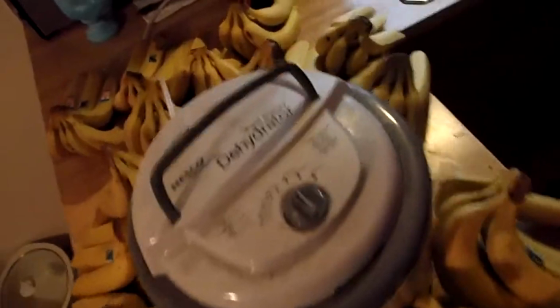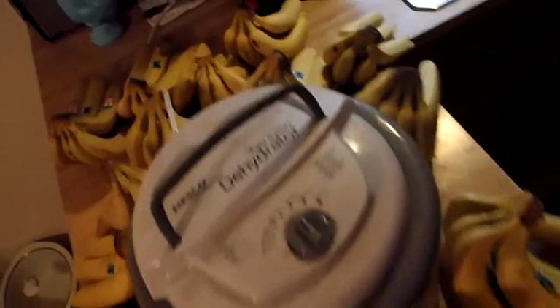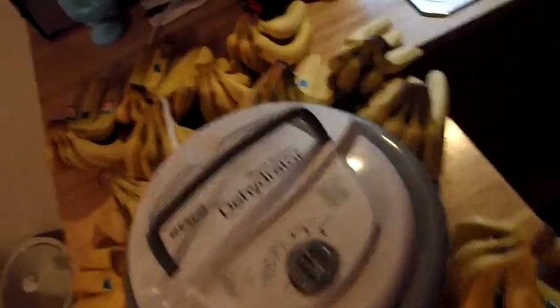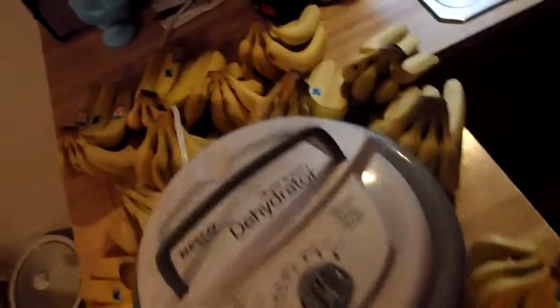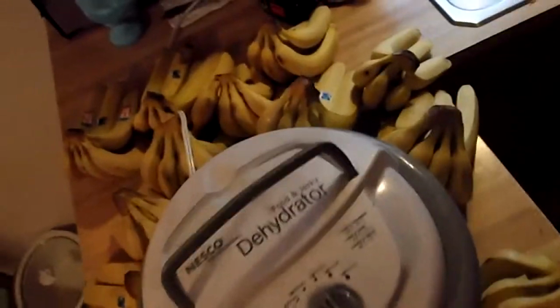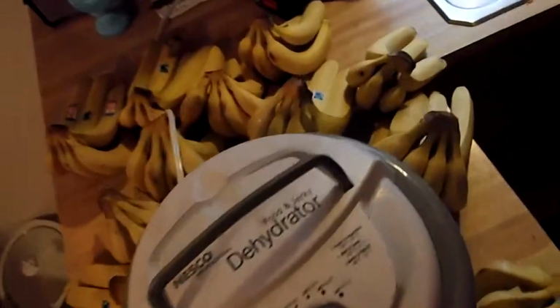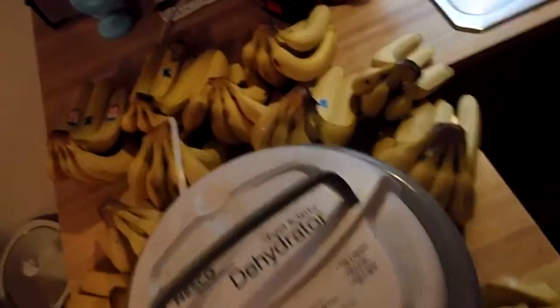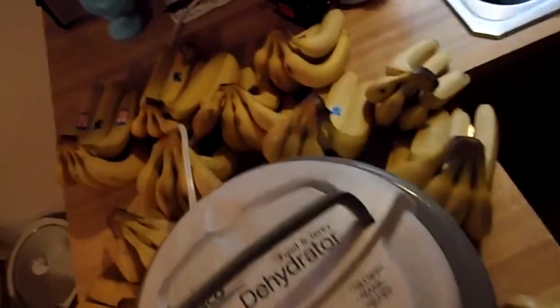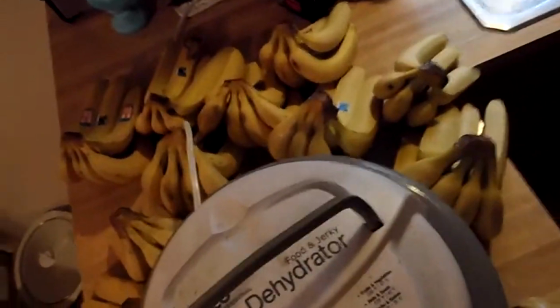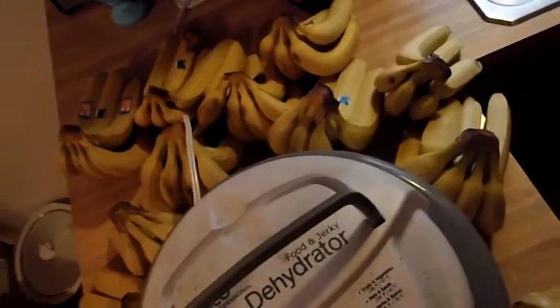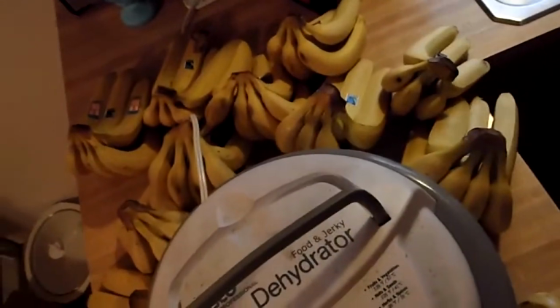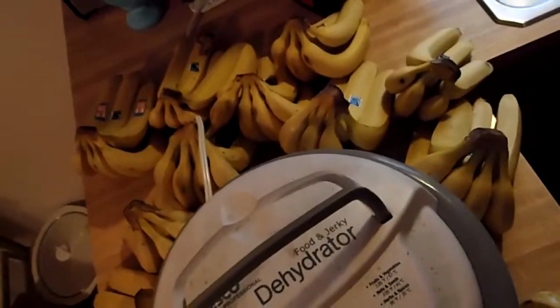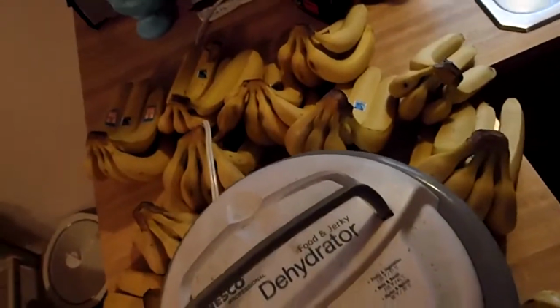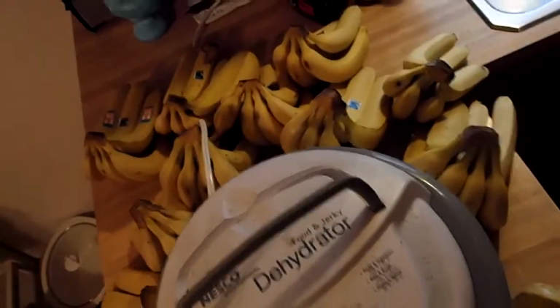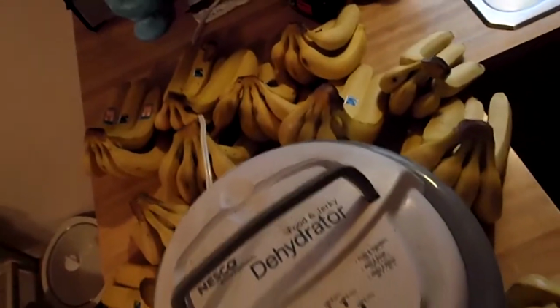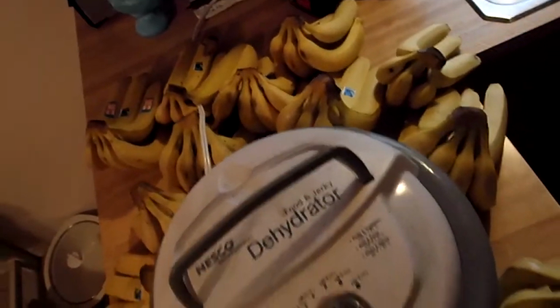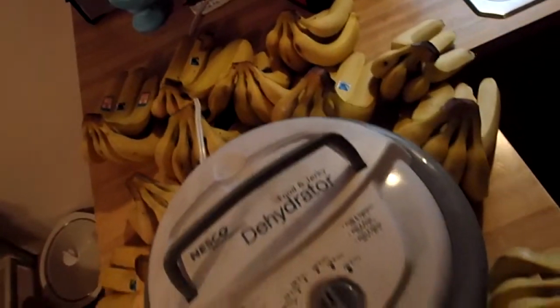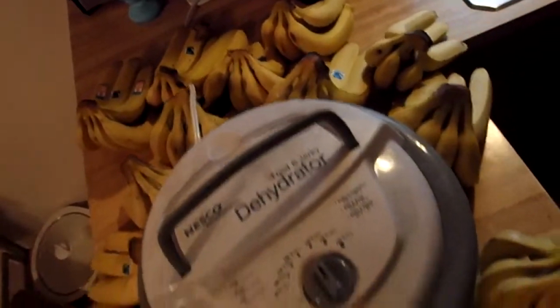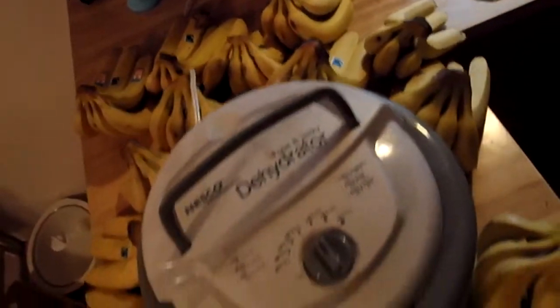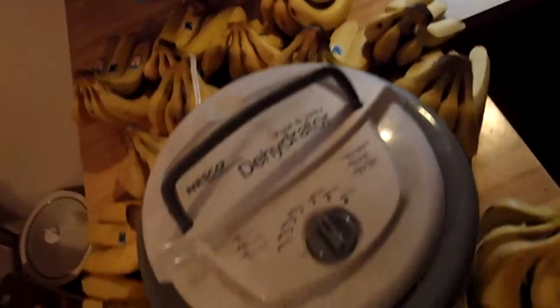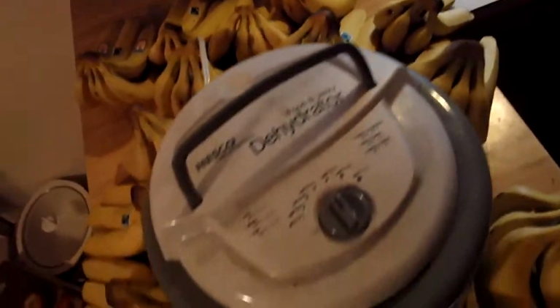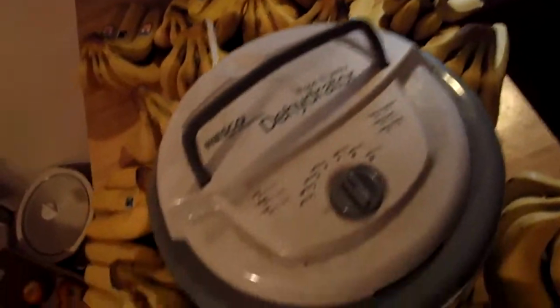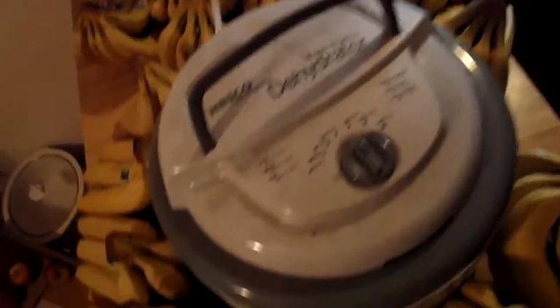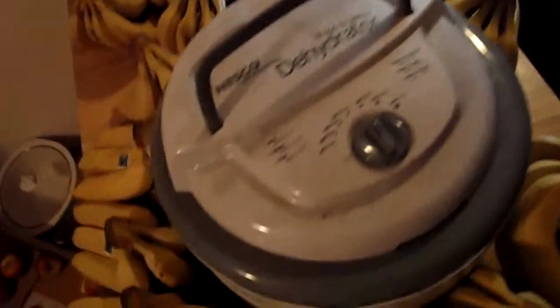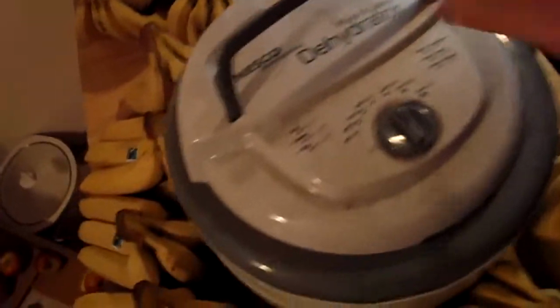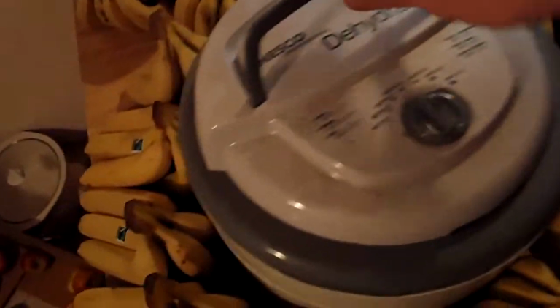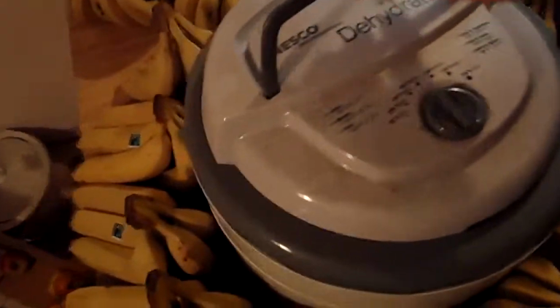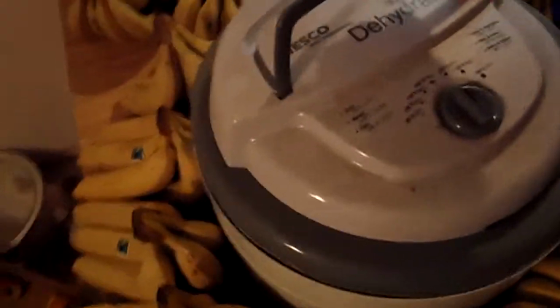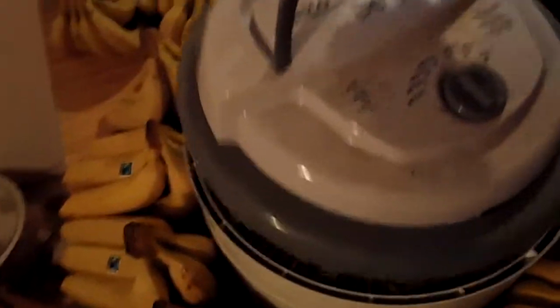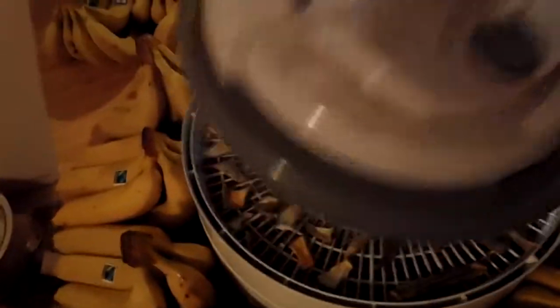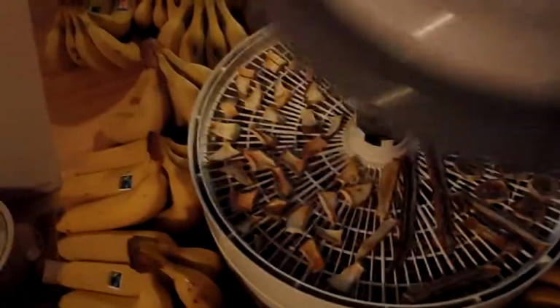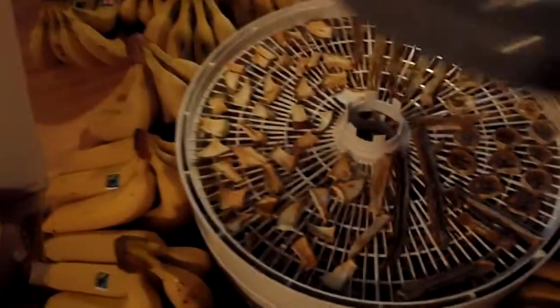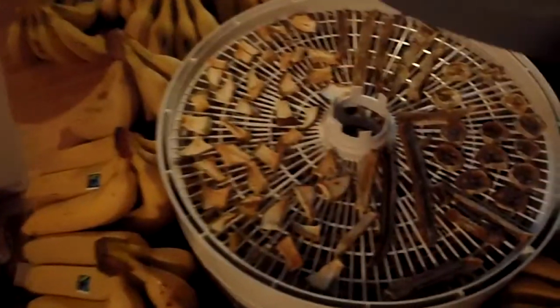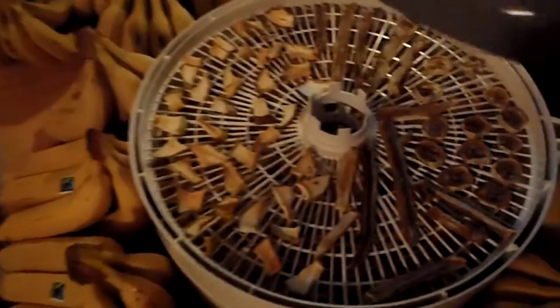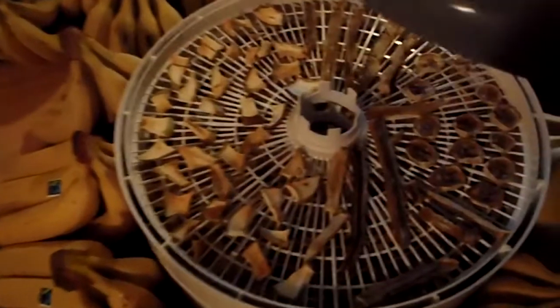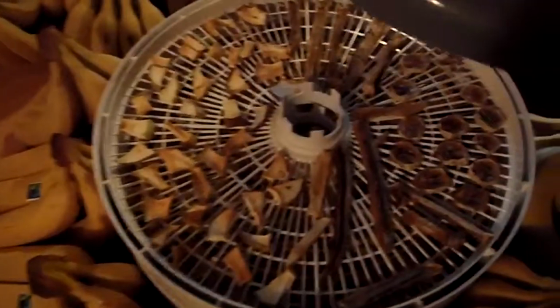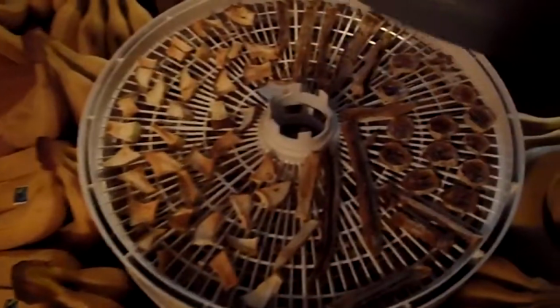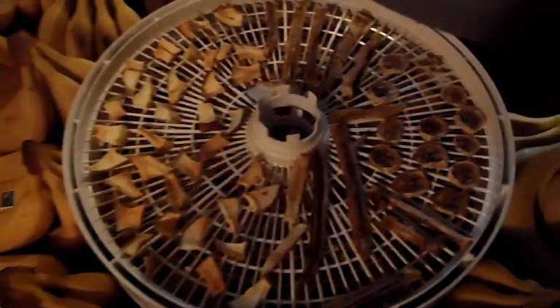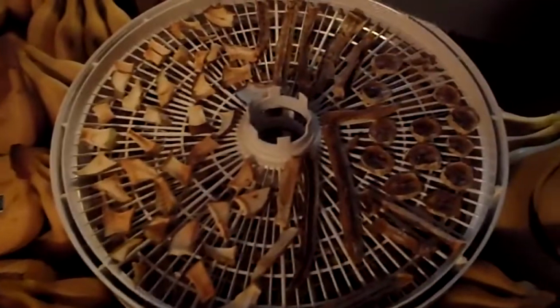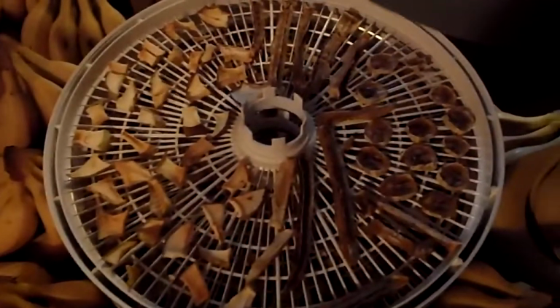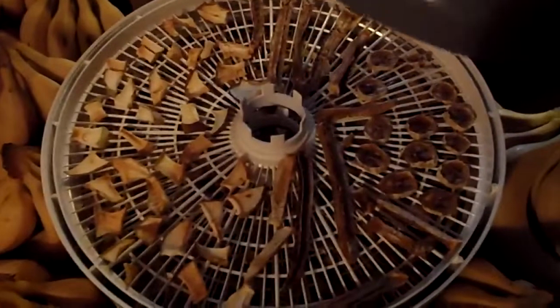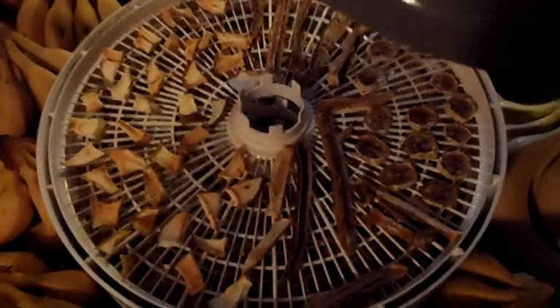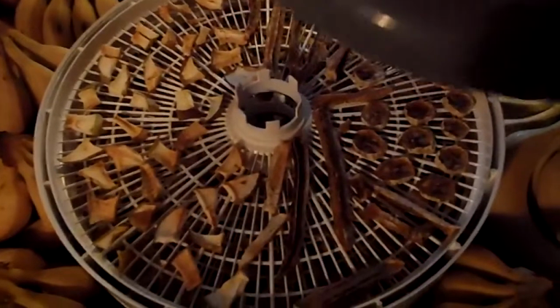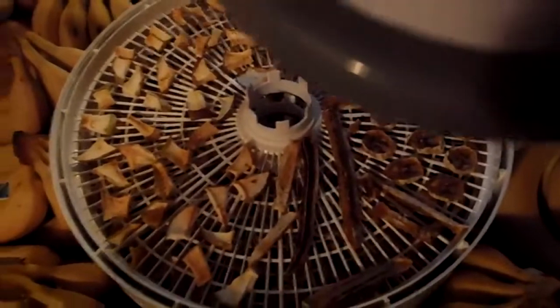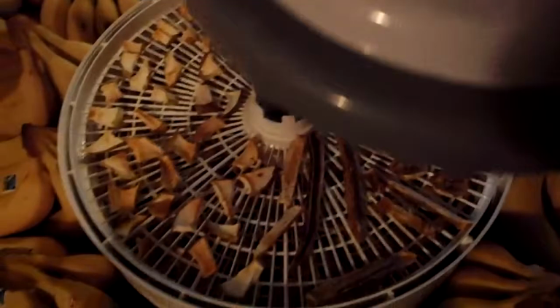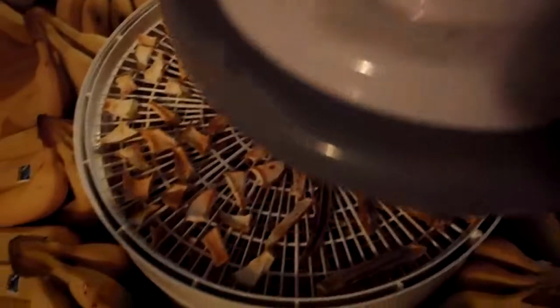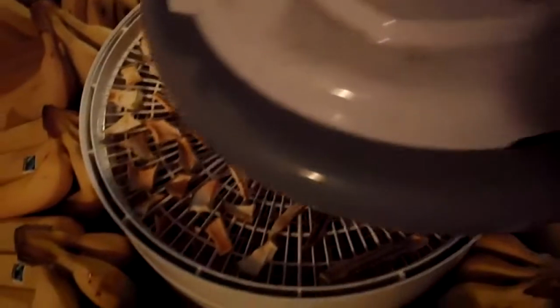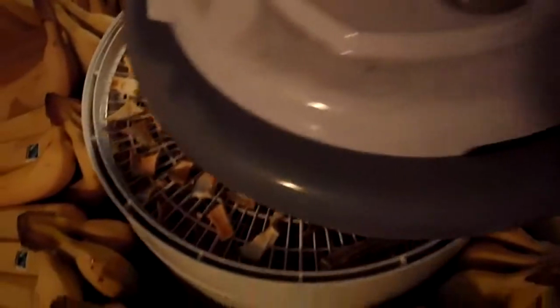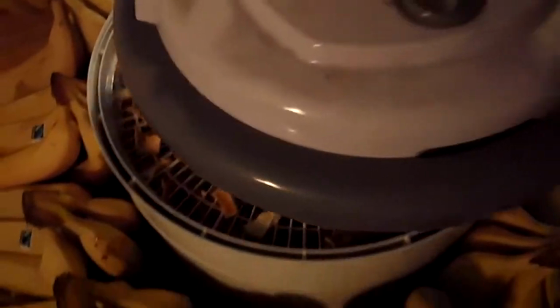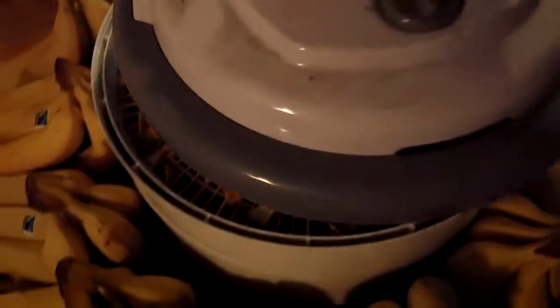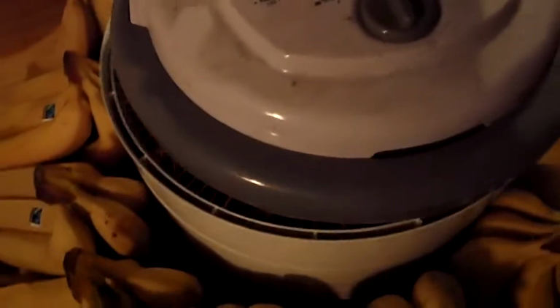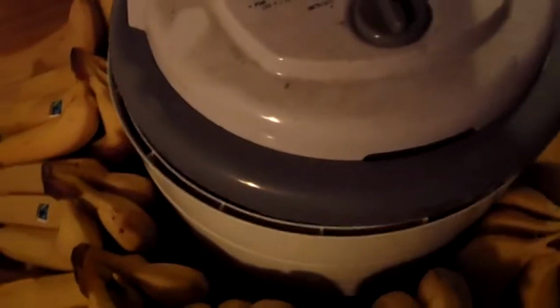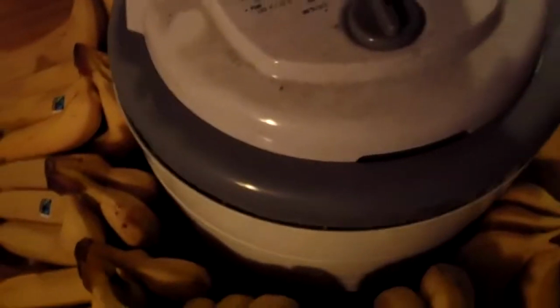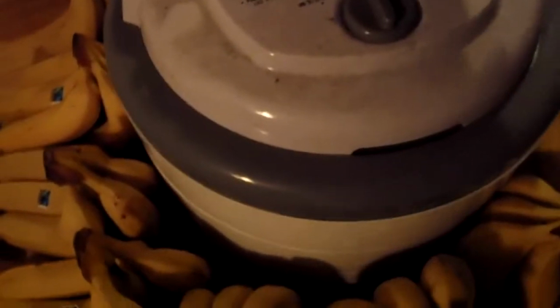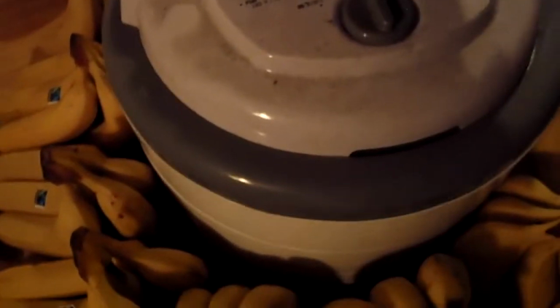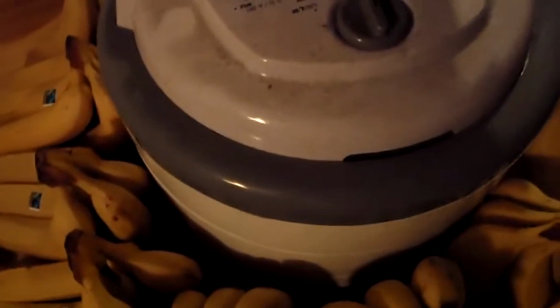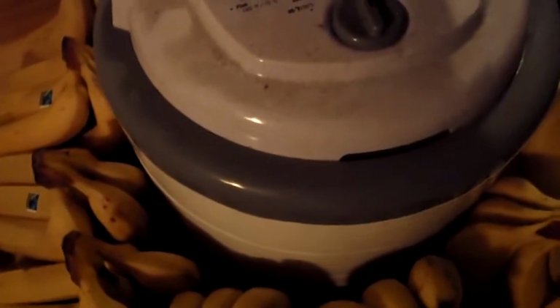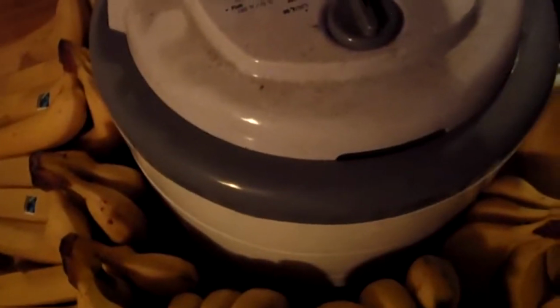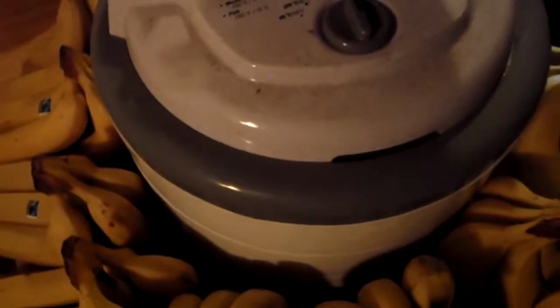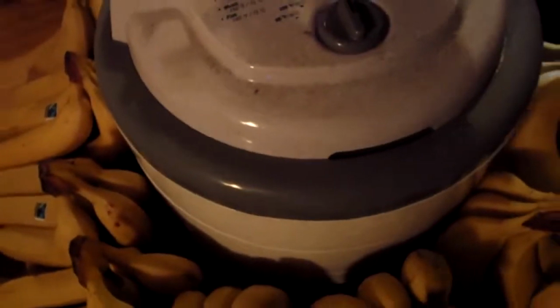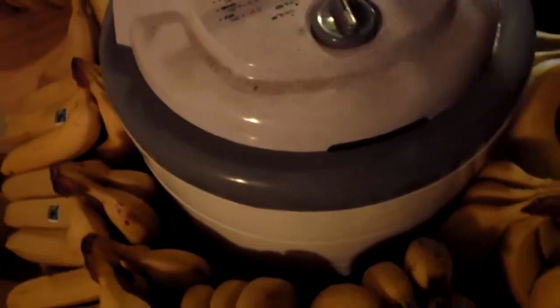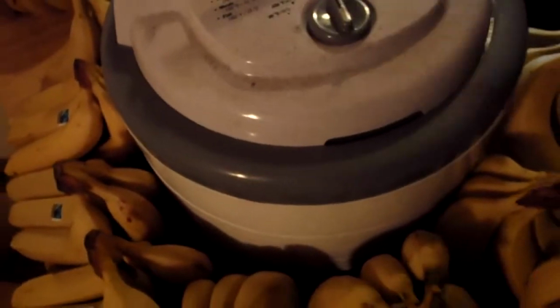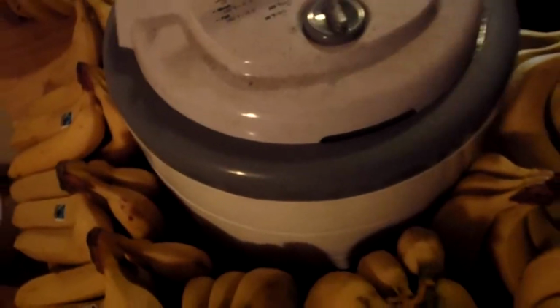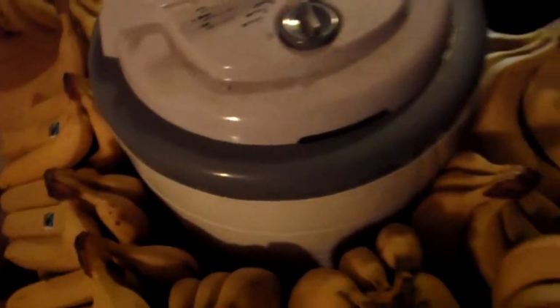That's 40 pounds of bananas, and then more bananas and apples dehydrating there.